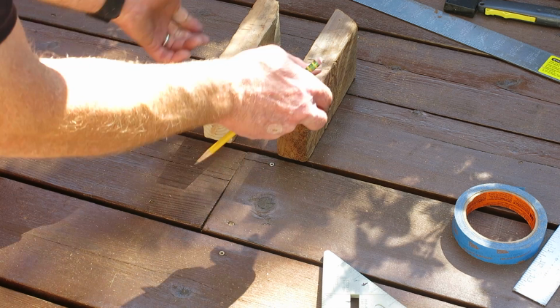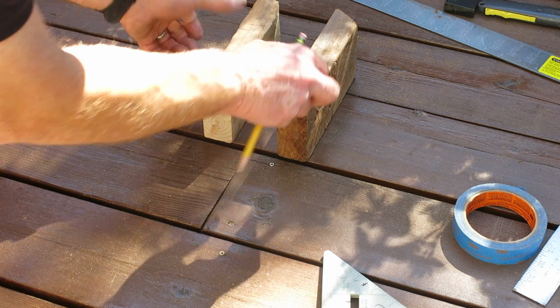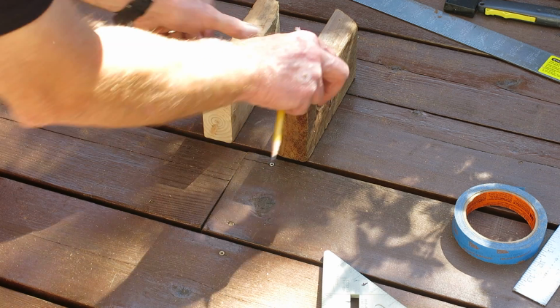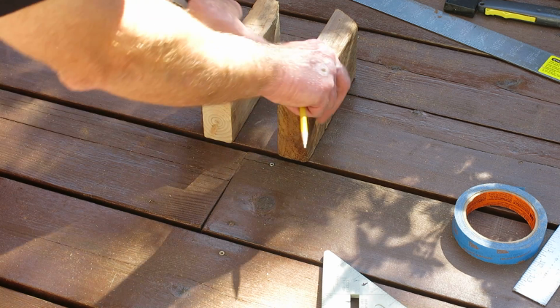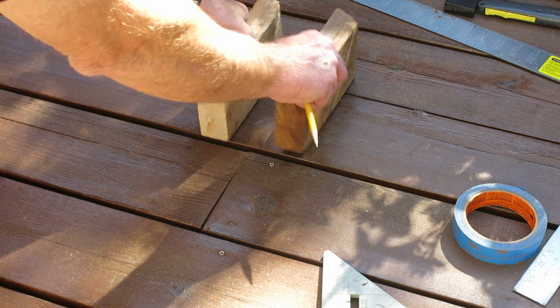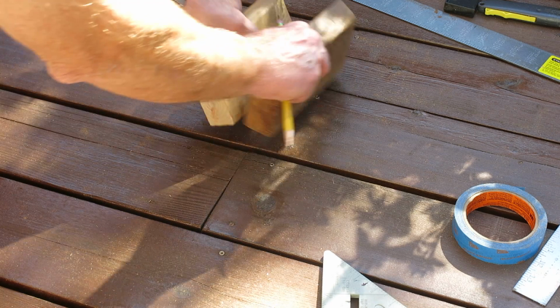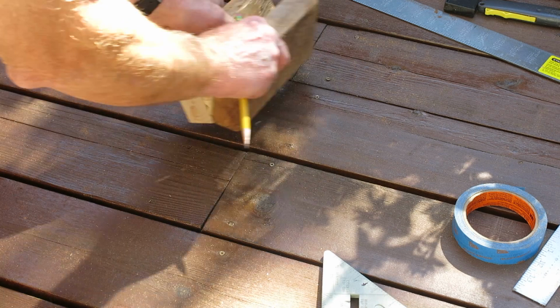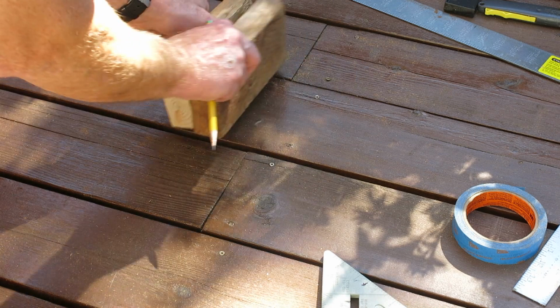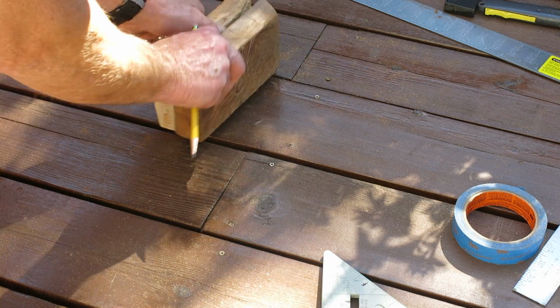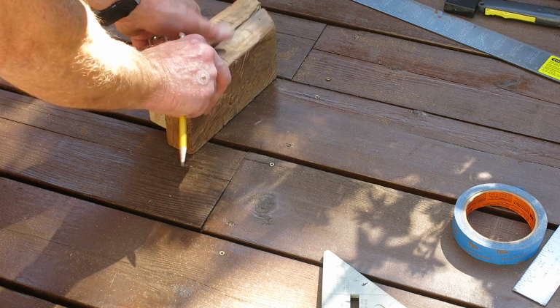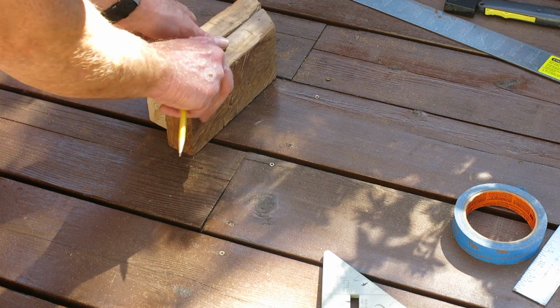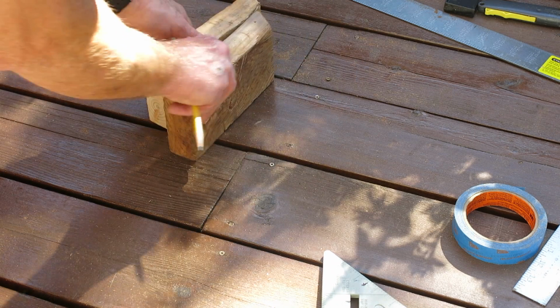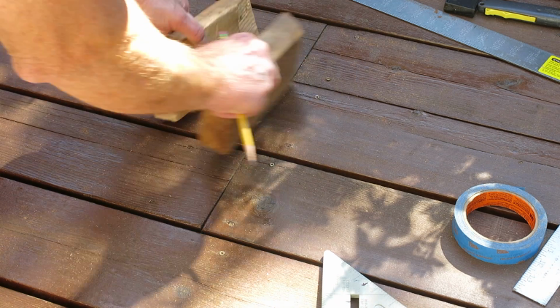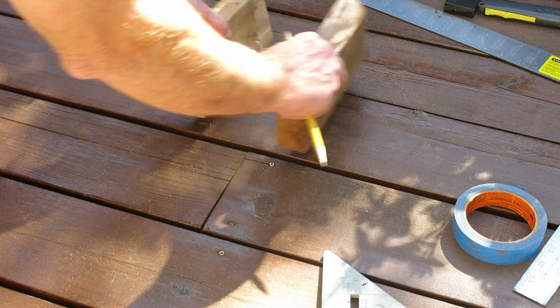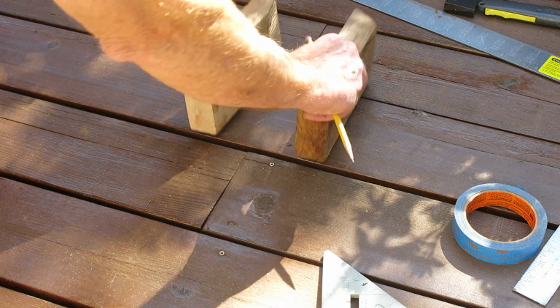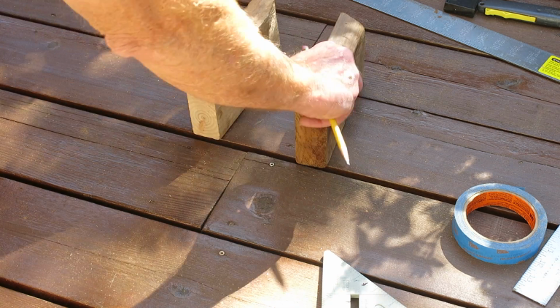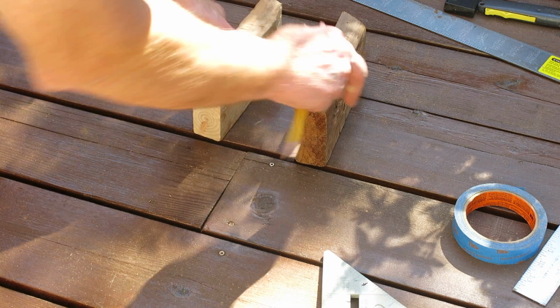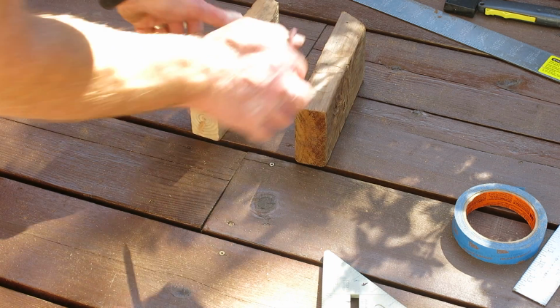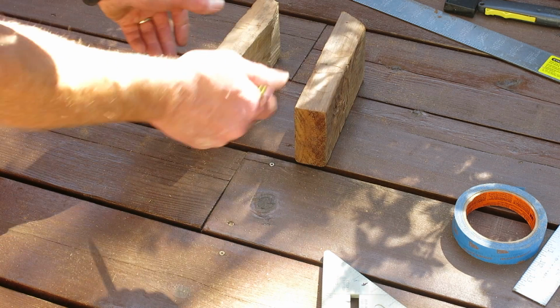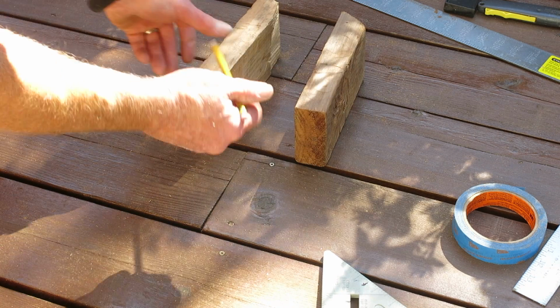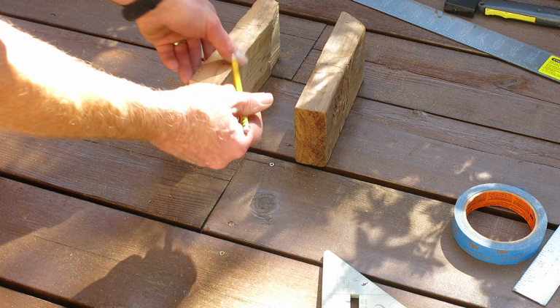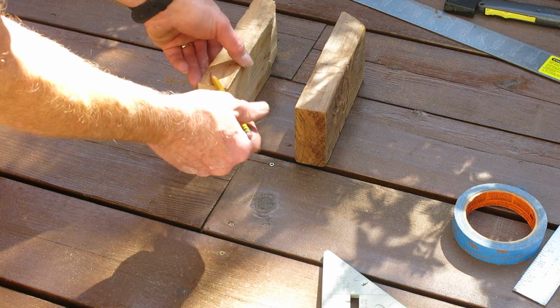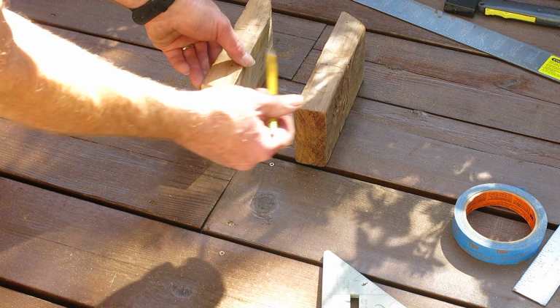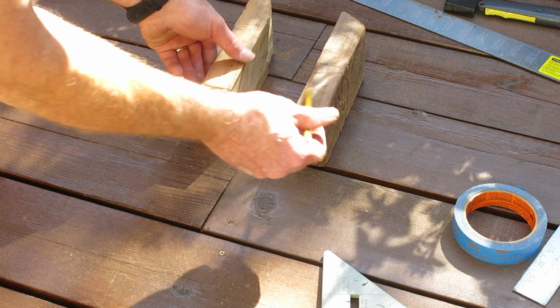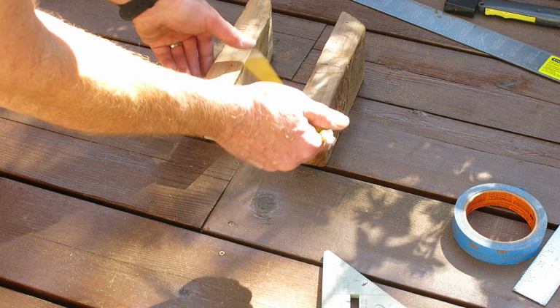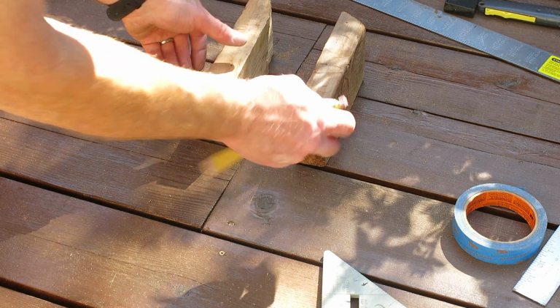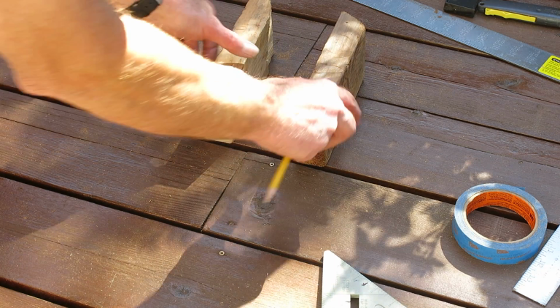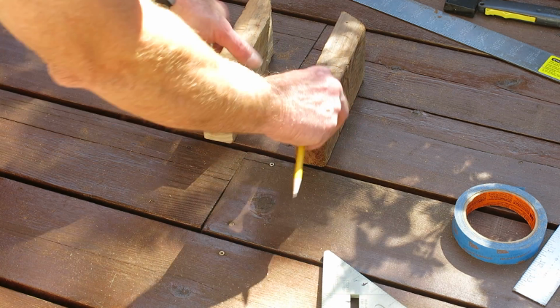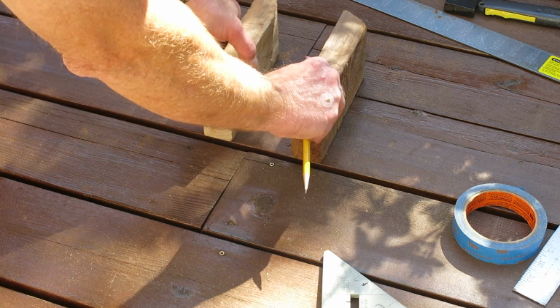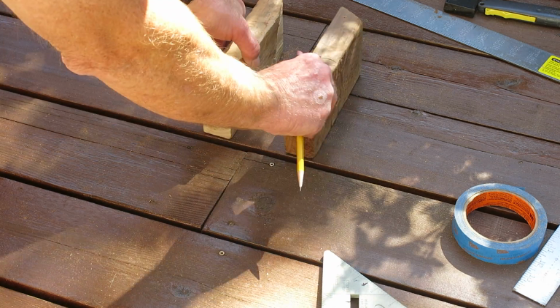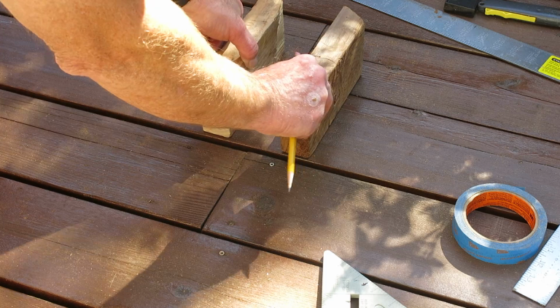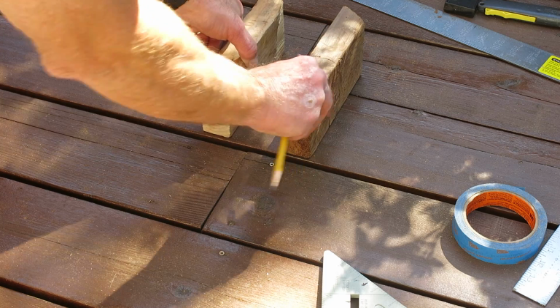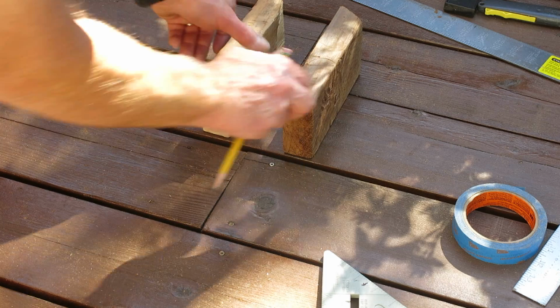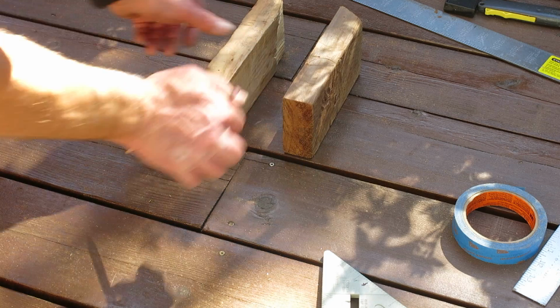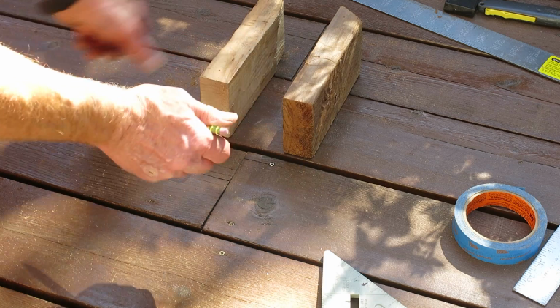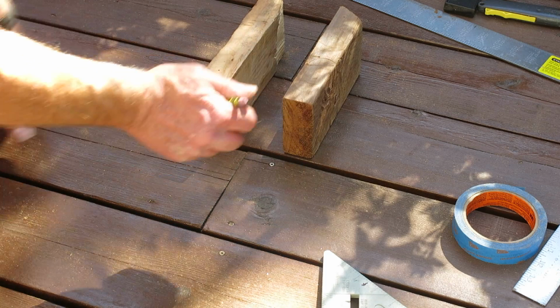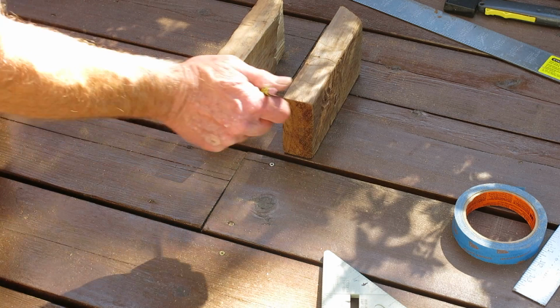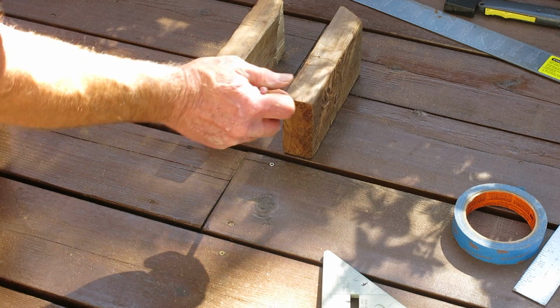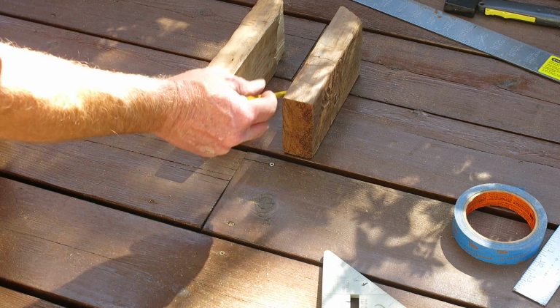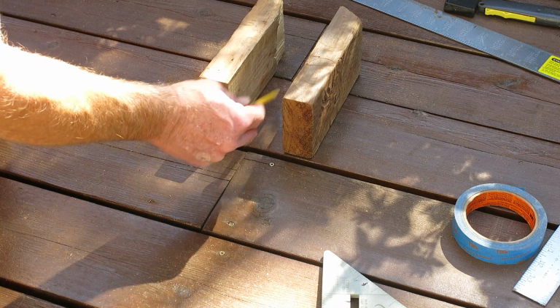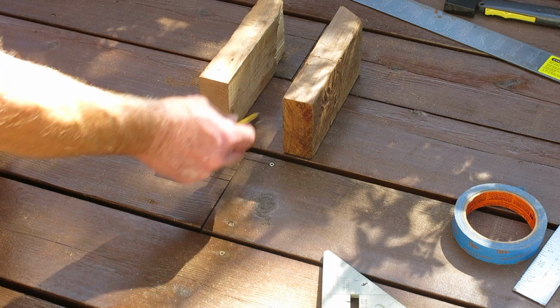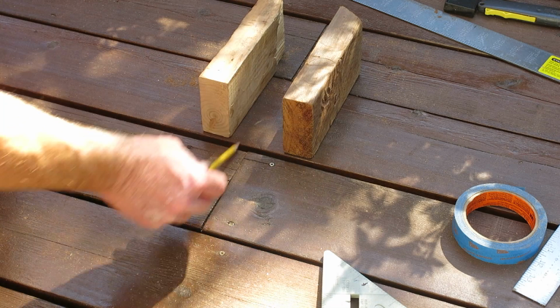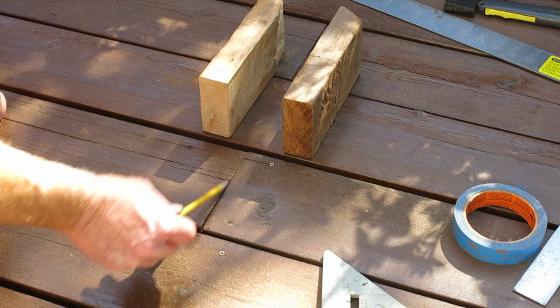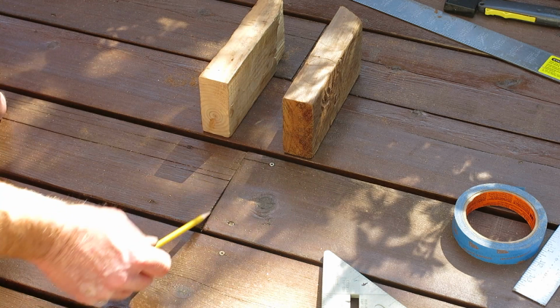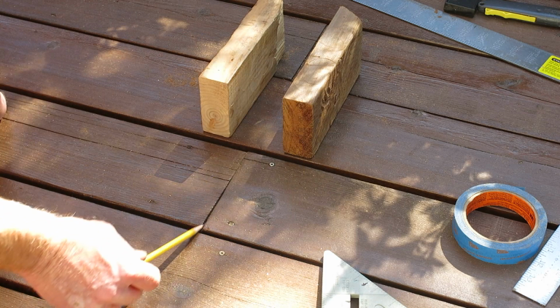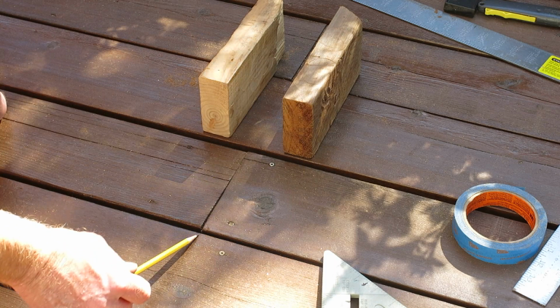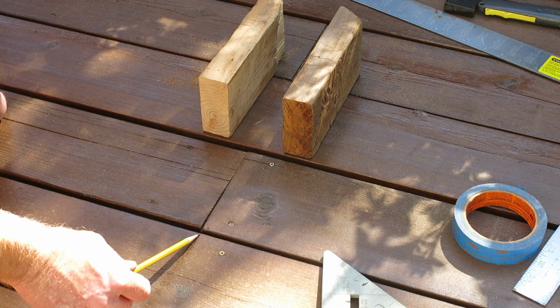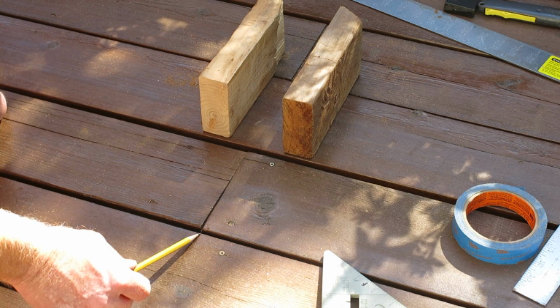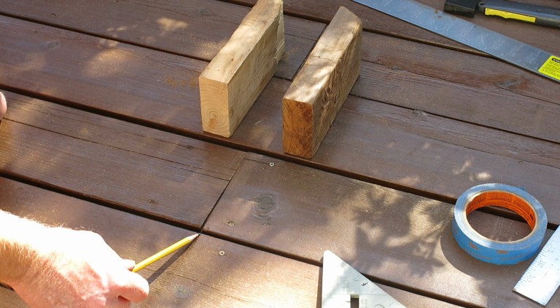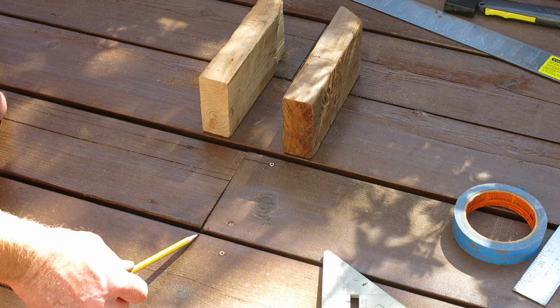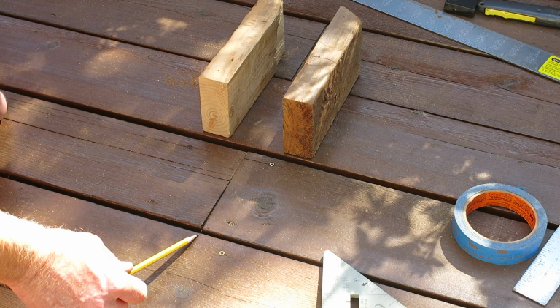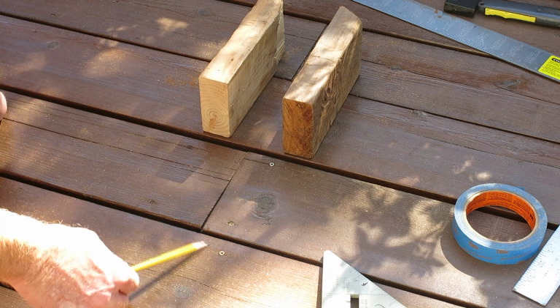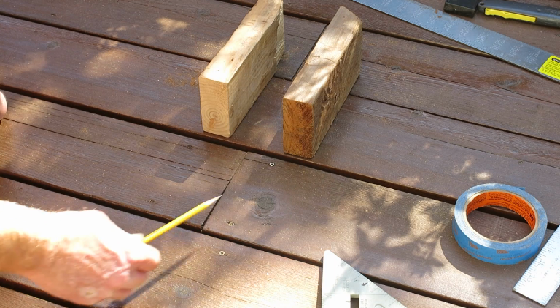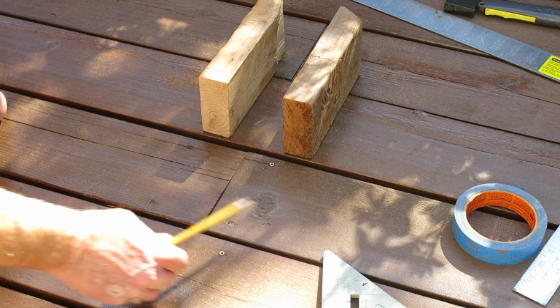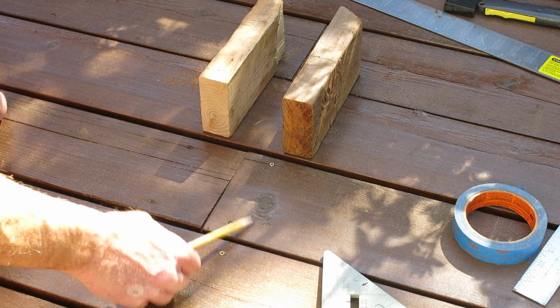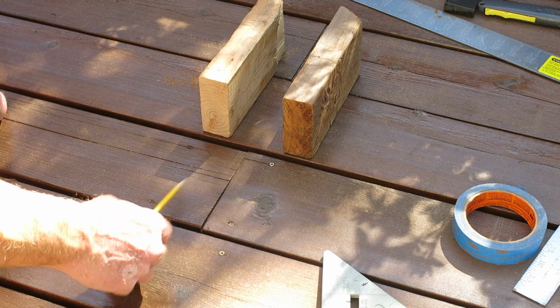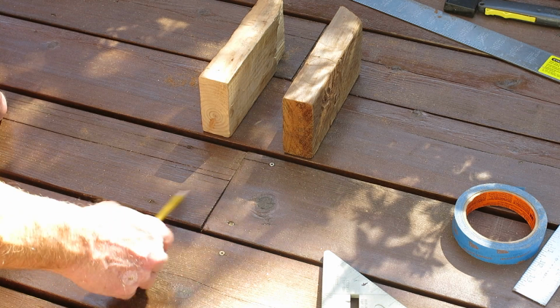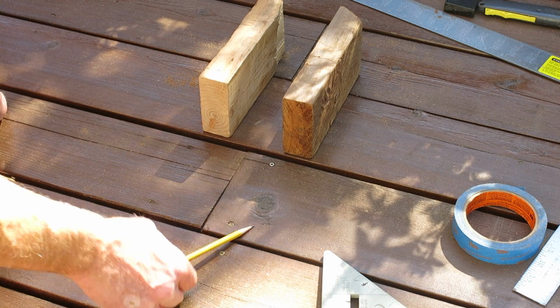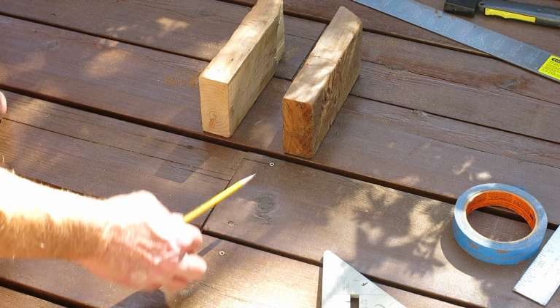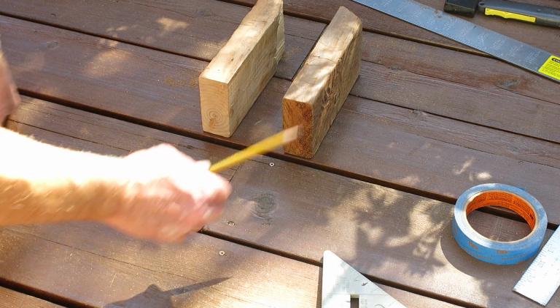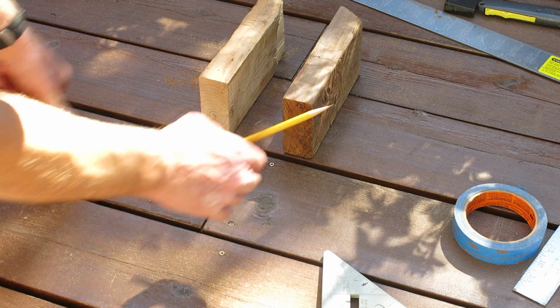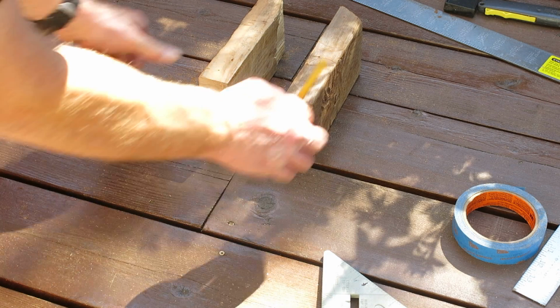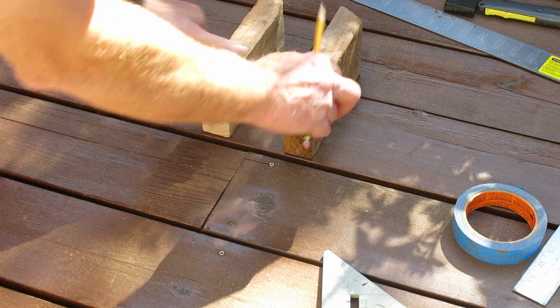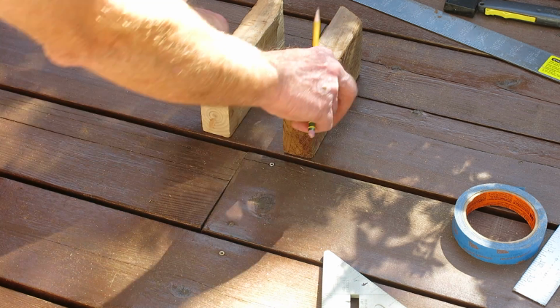I would highly recommend using a double joist where you put your decking seams together on two pieces of decking.